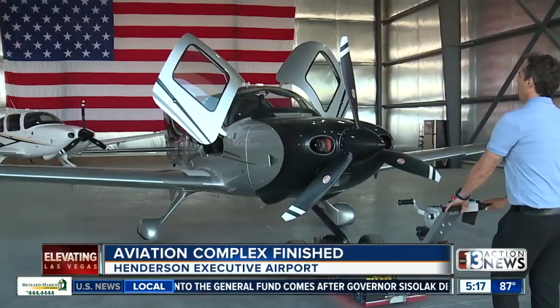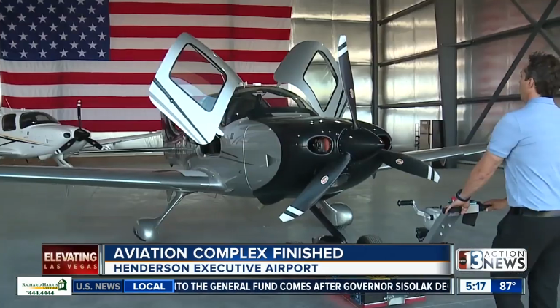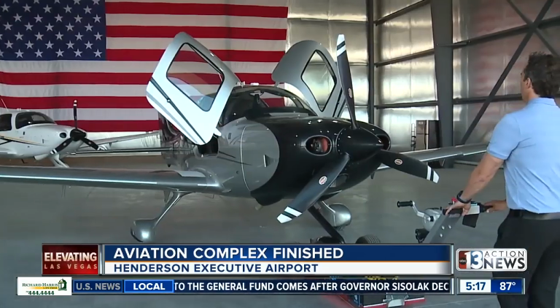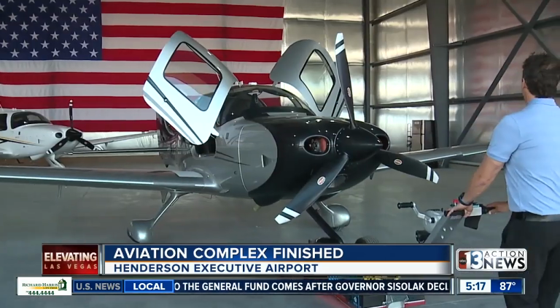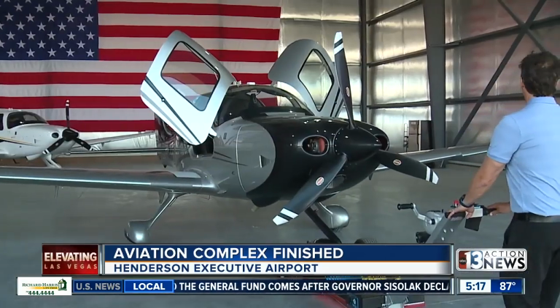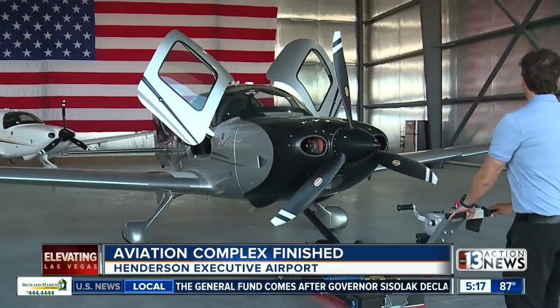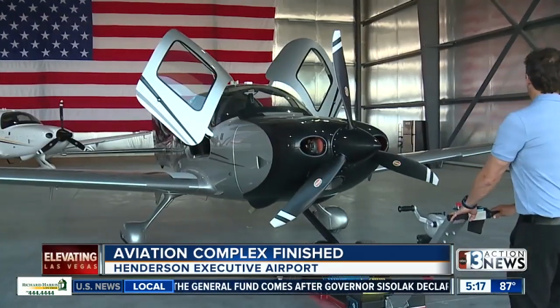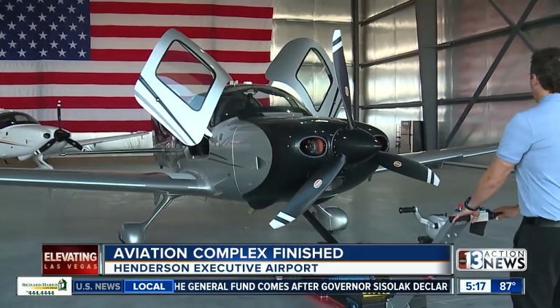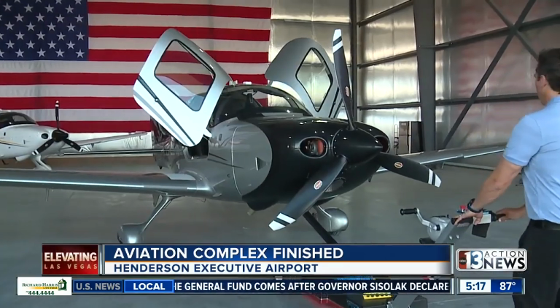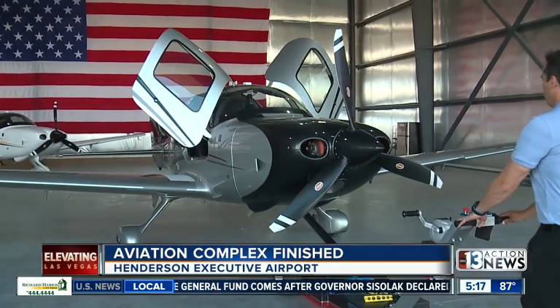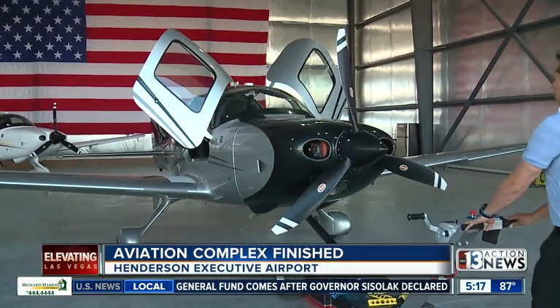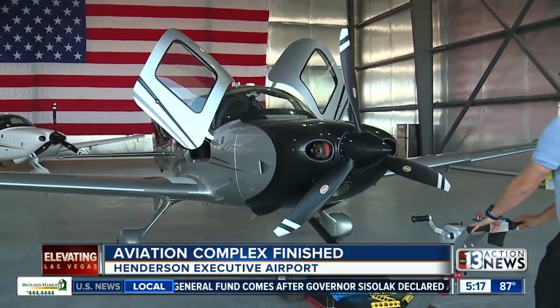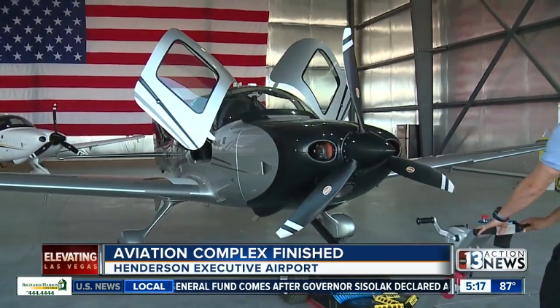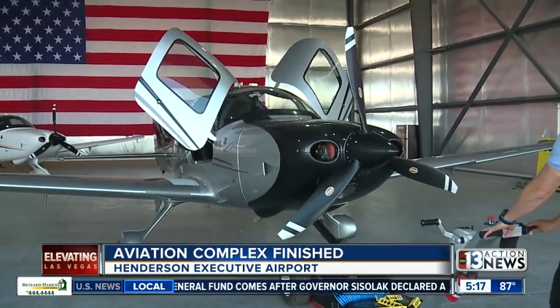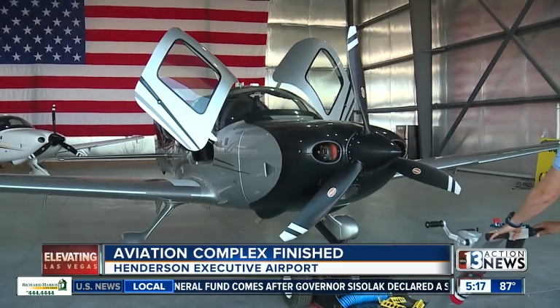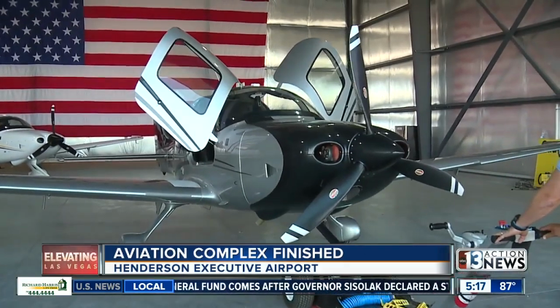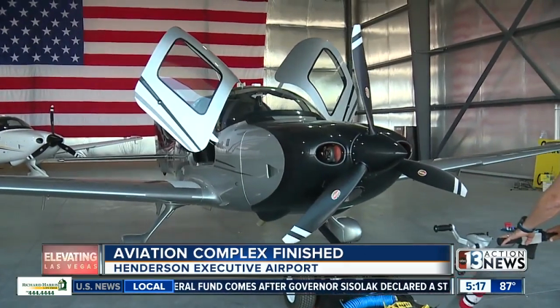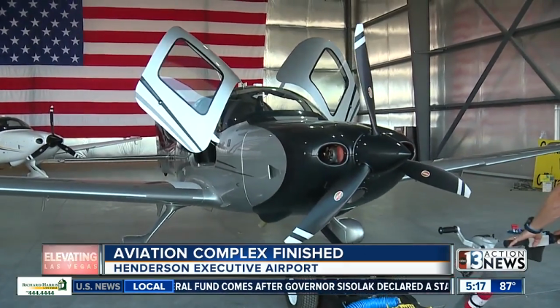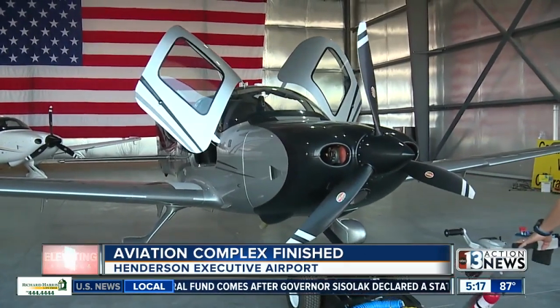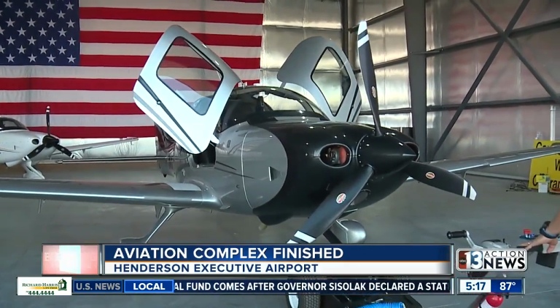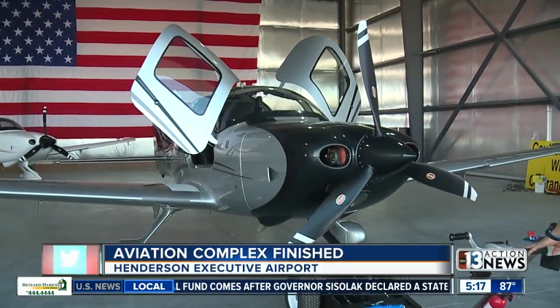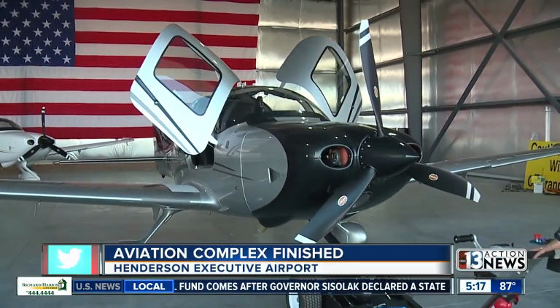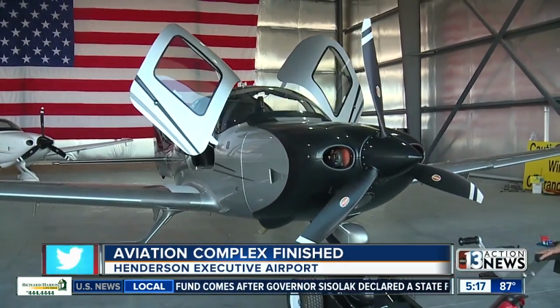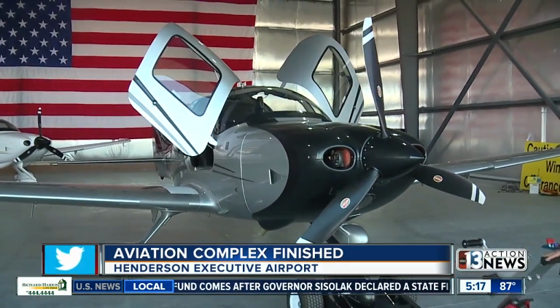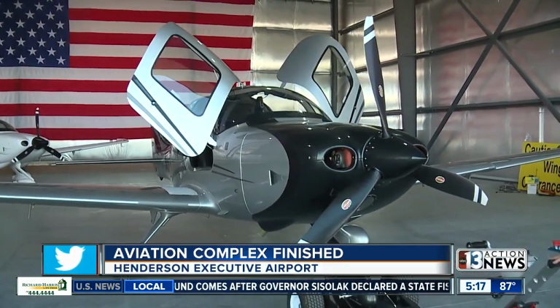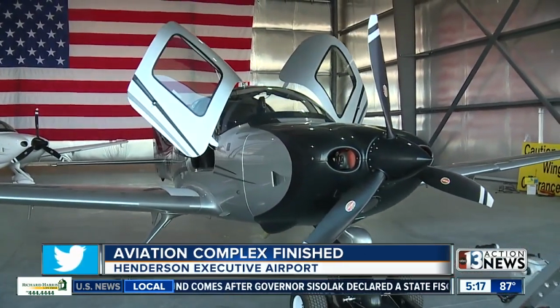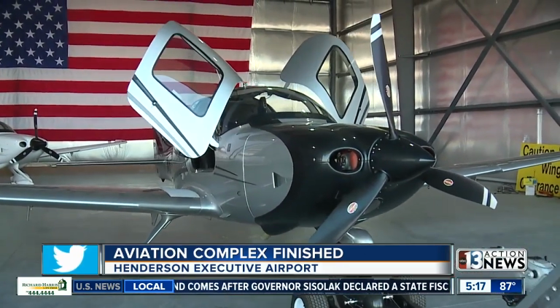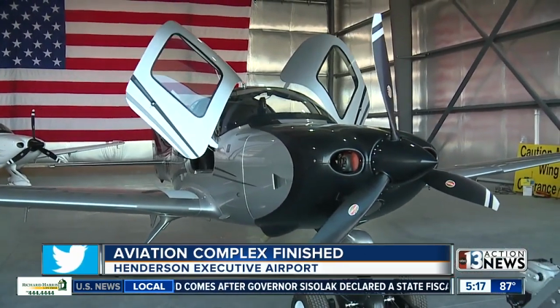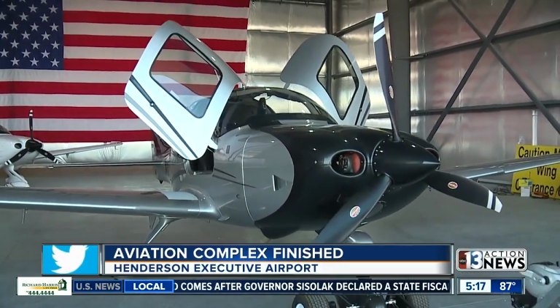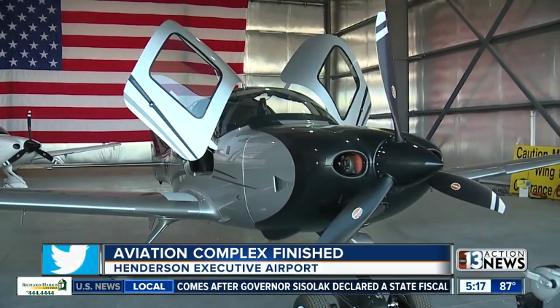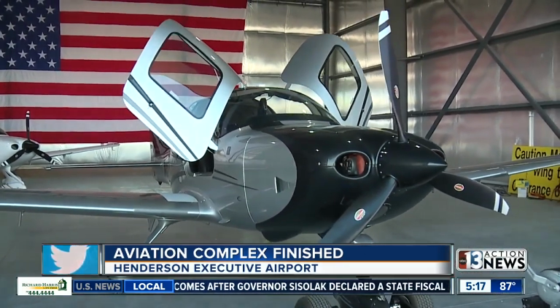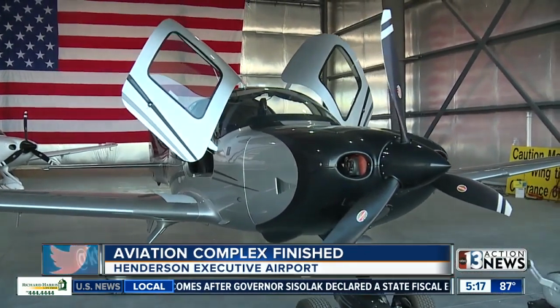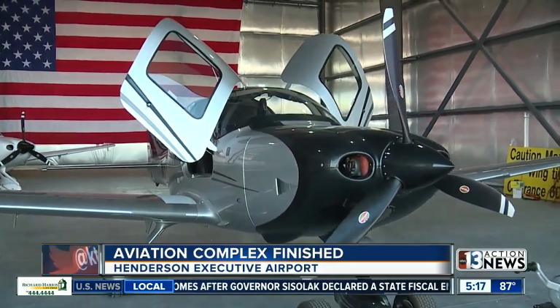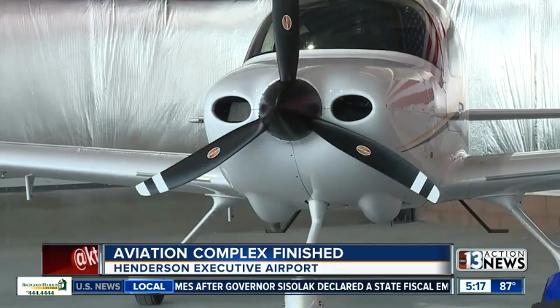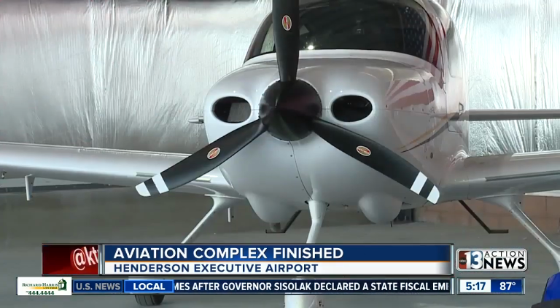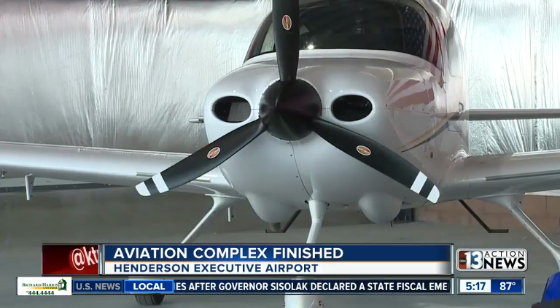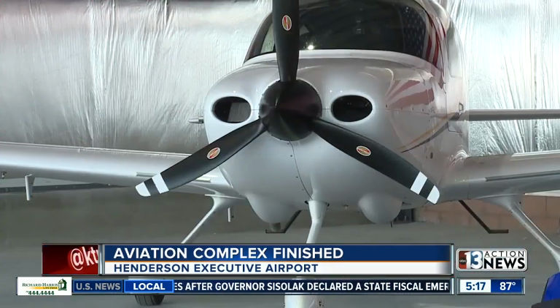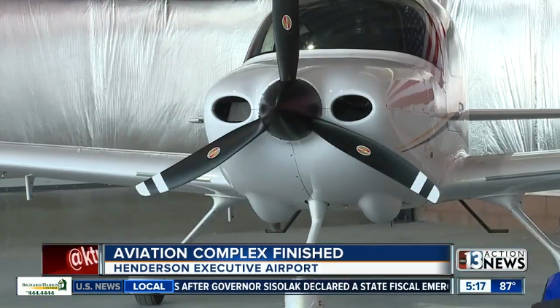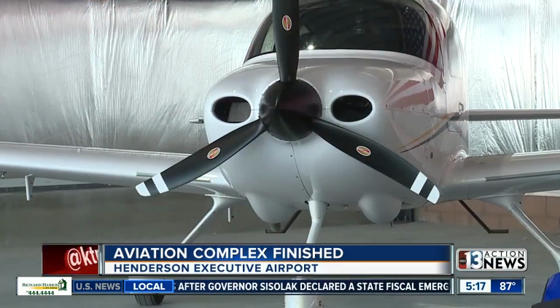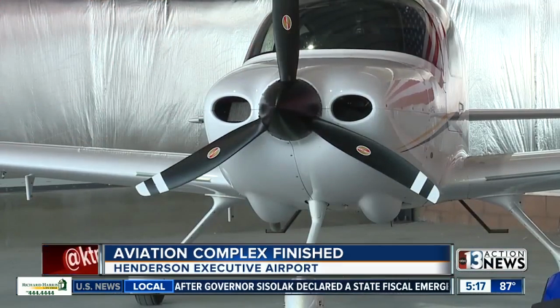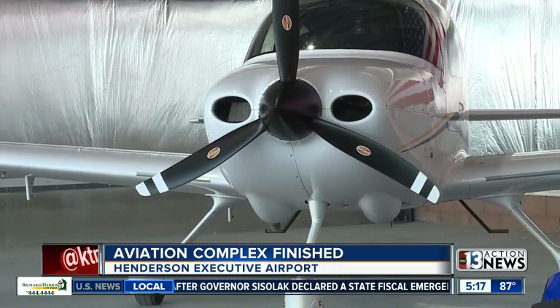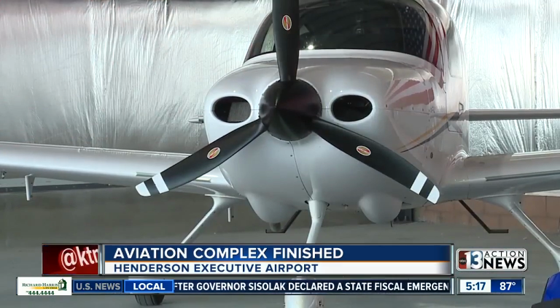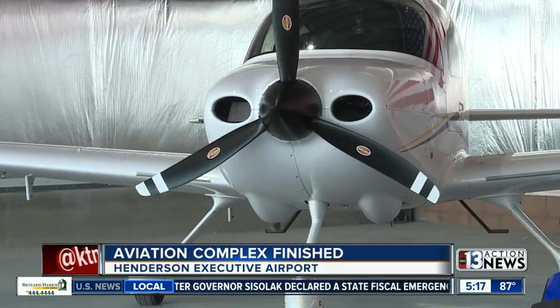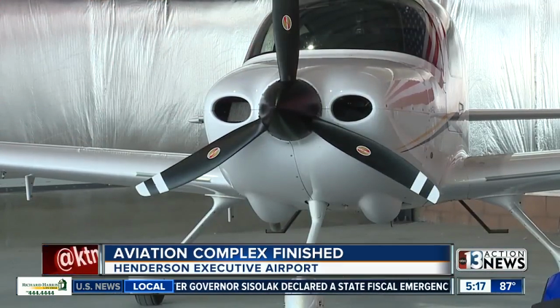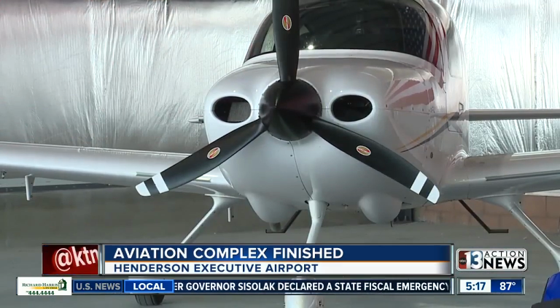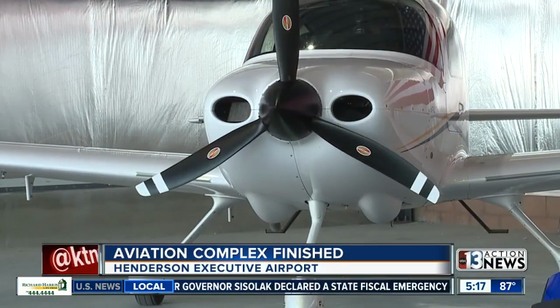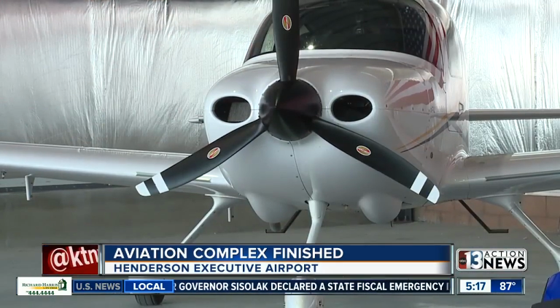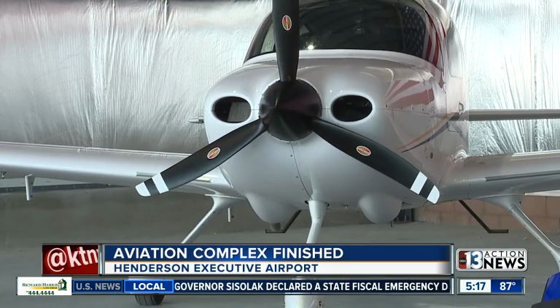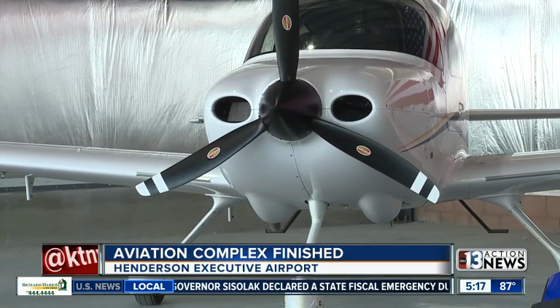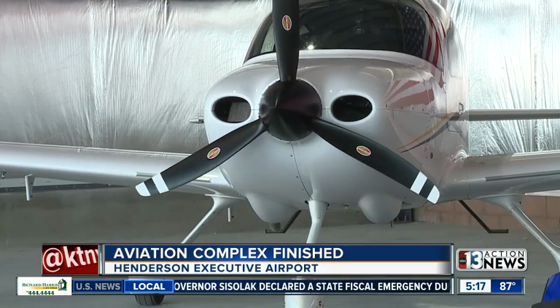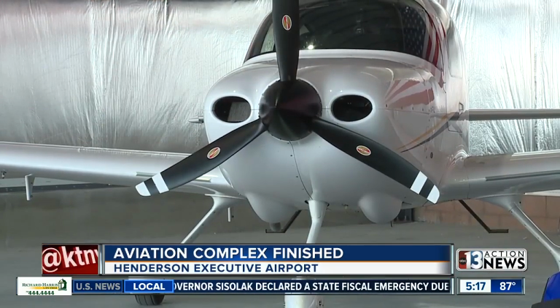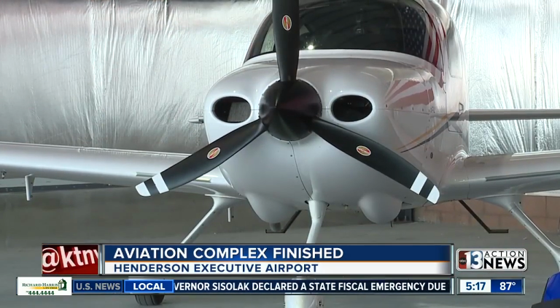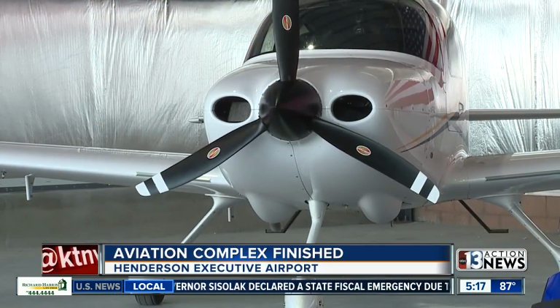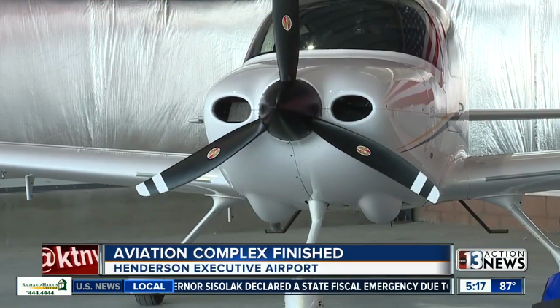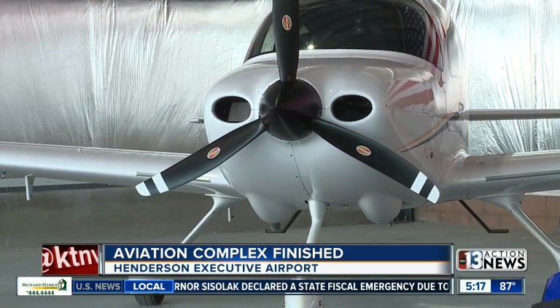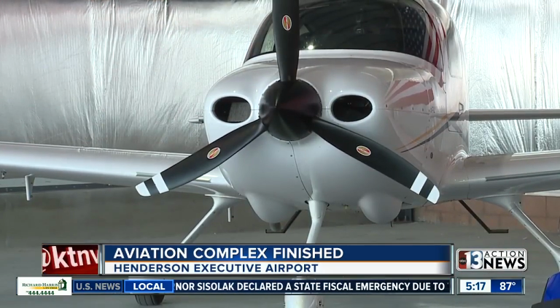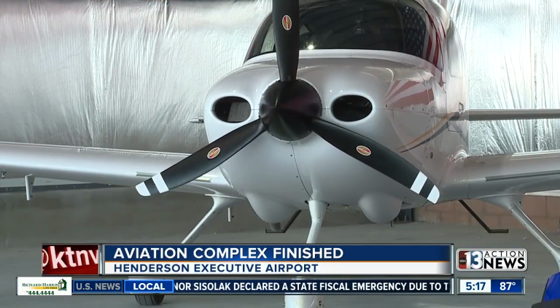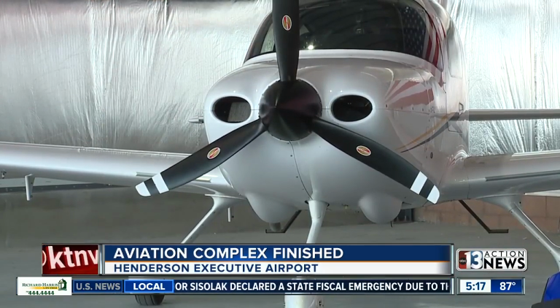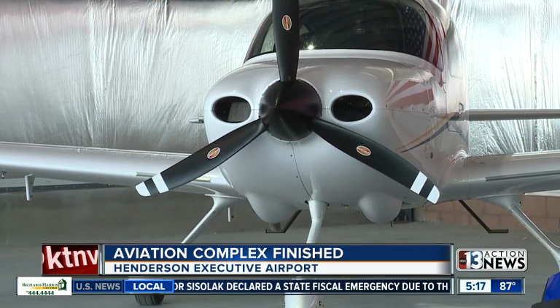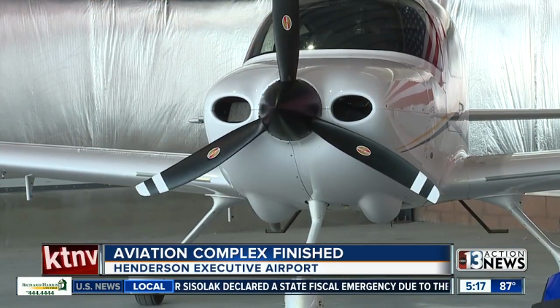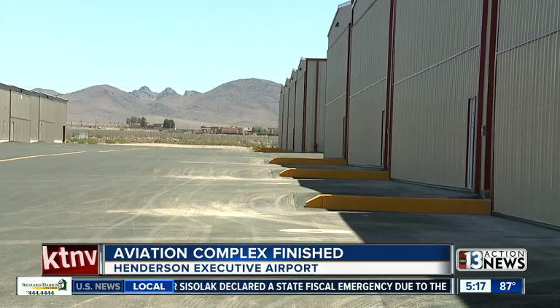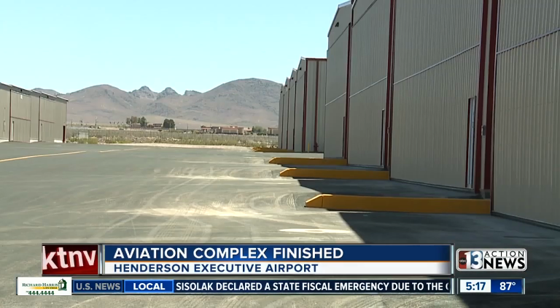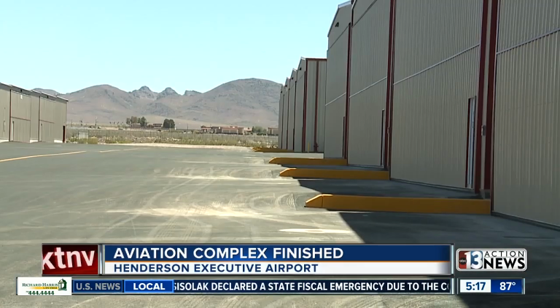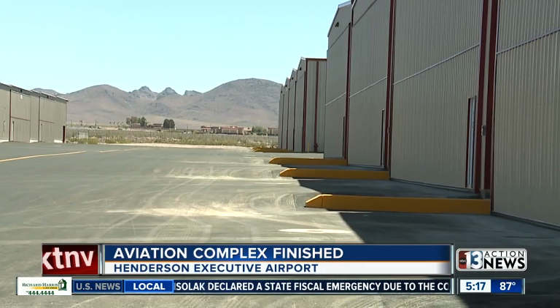The facility was built to, quote, serve the growing needs of the aviation community. And it is also right across from the new Raiders headquarters.